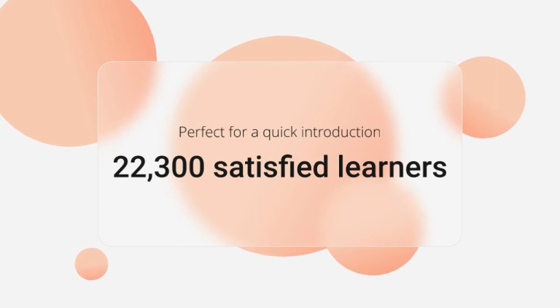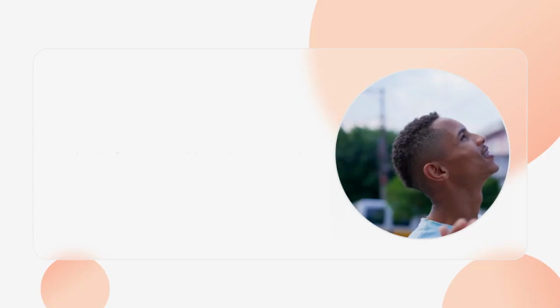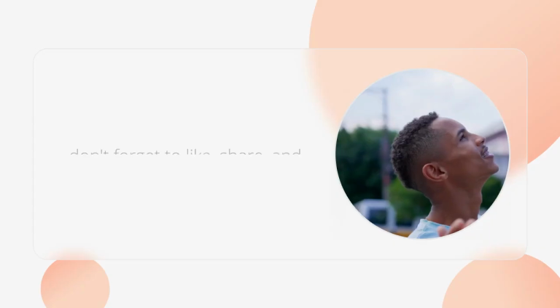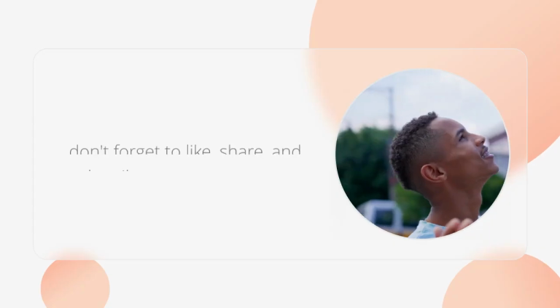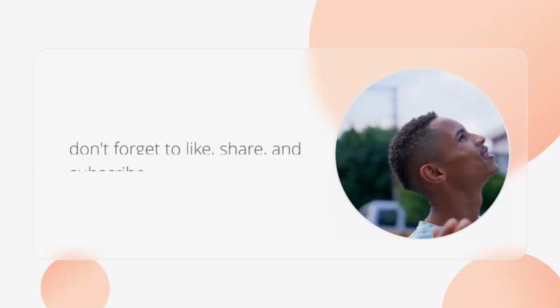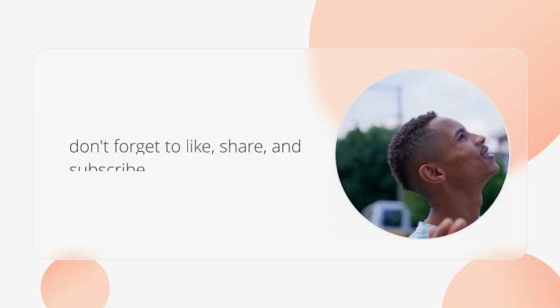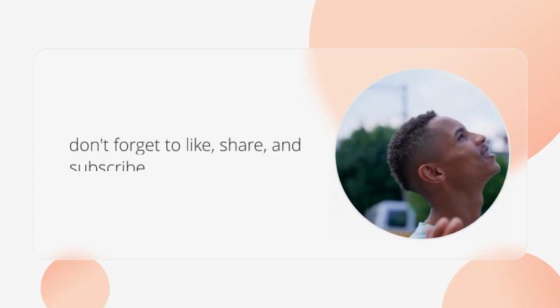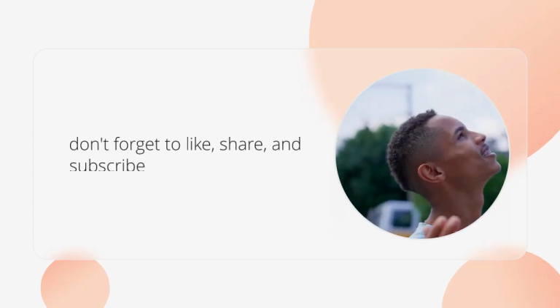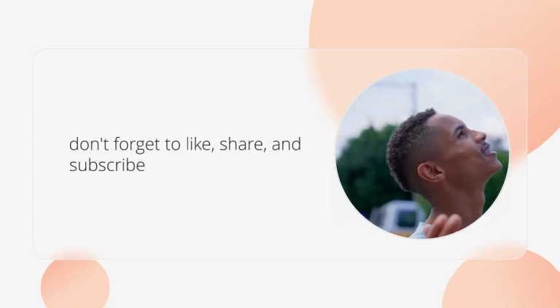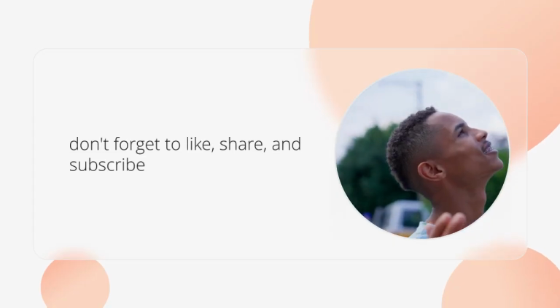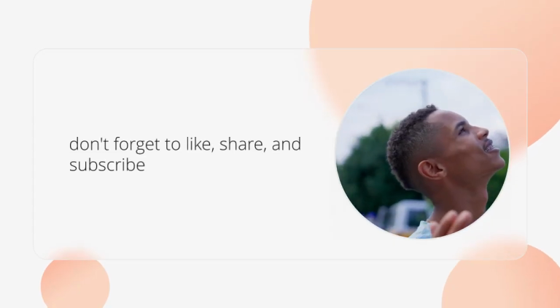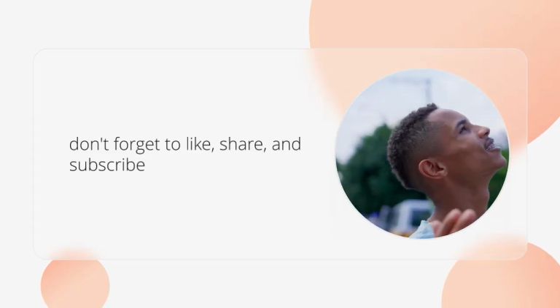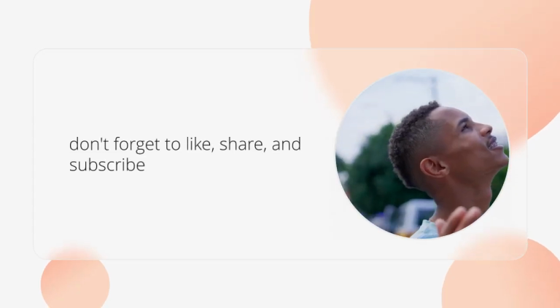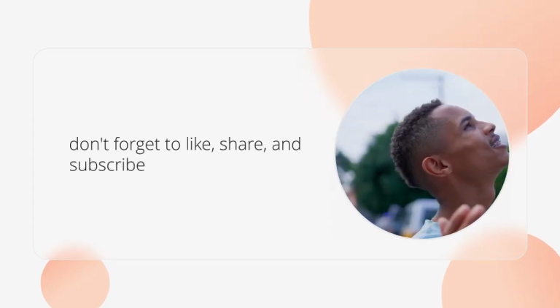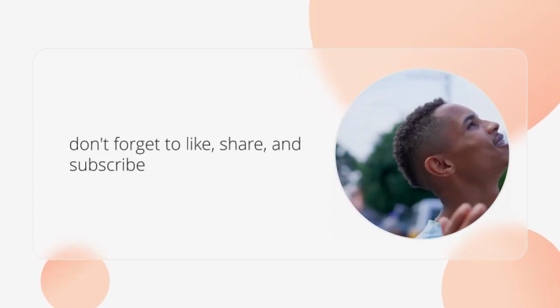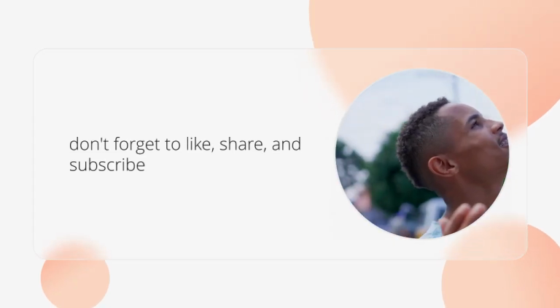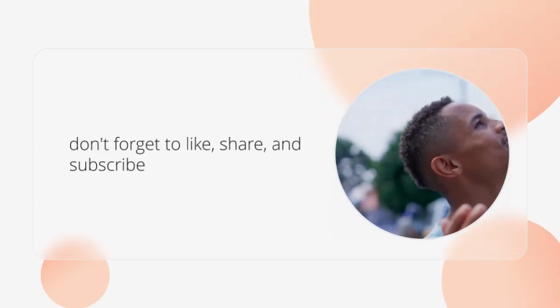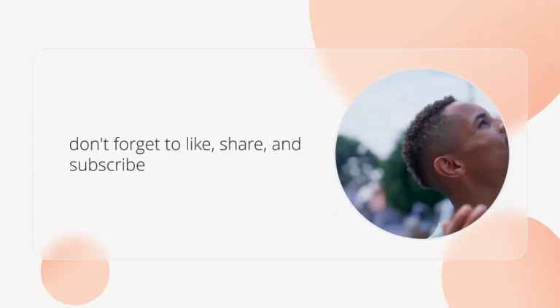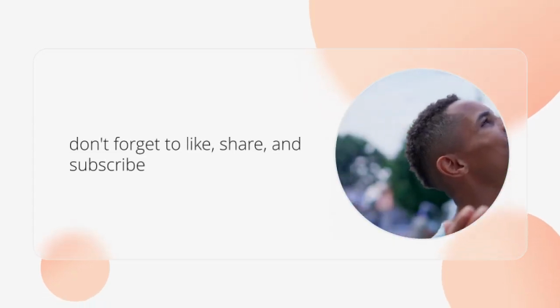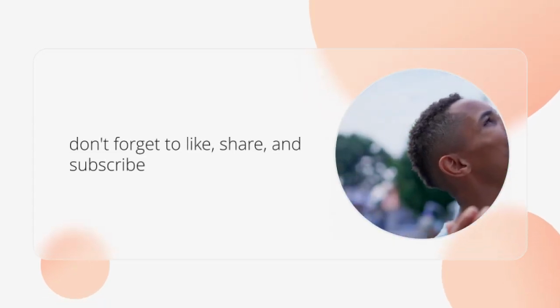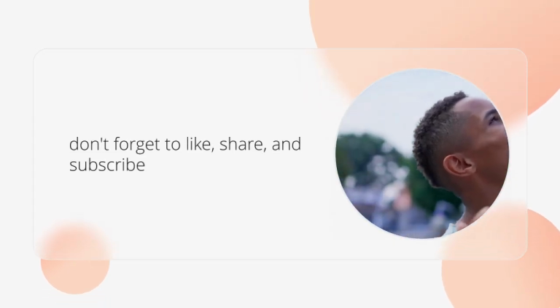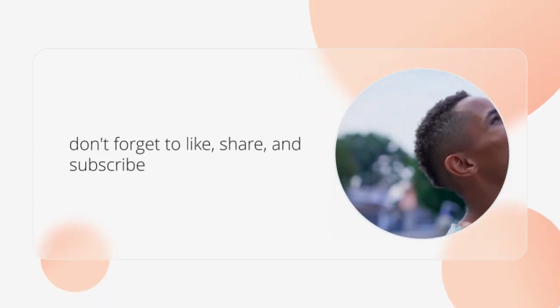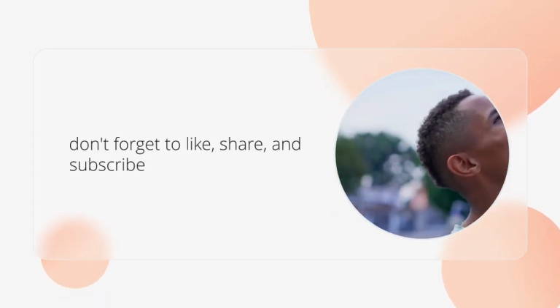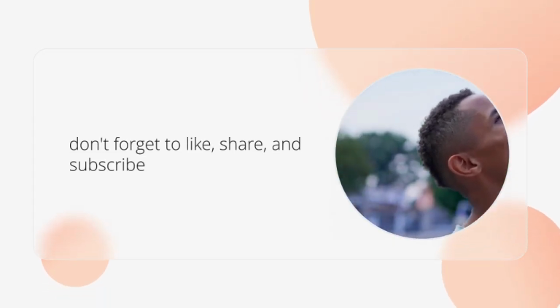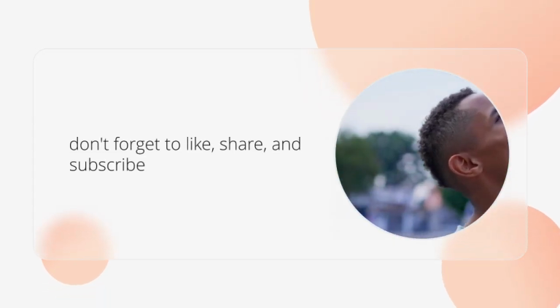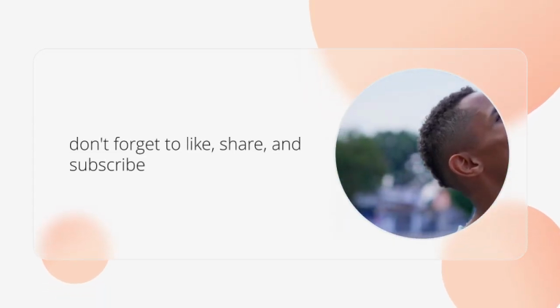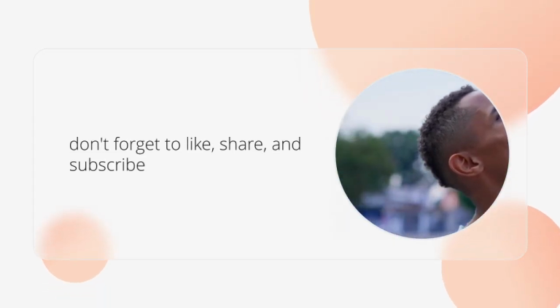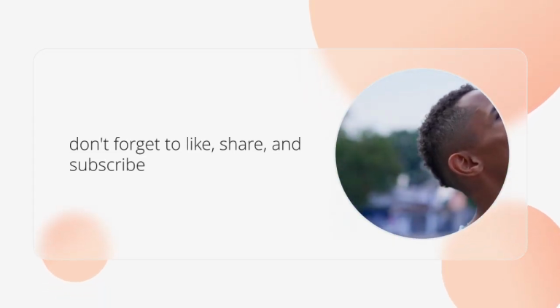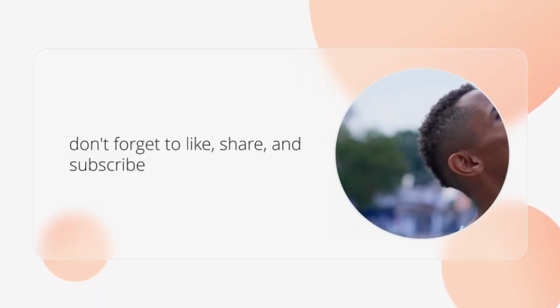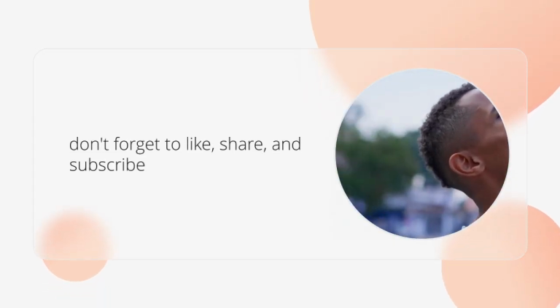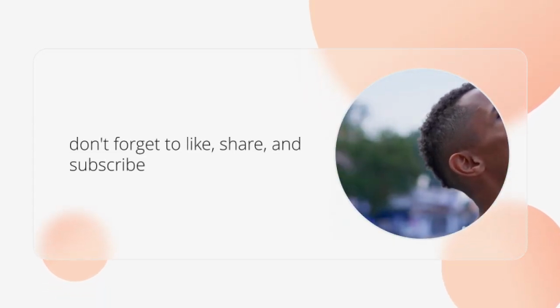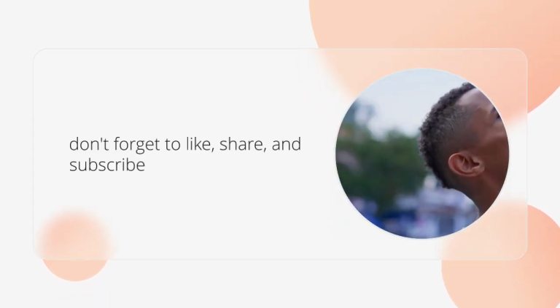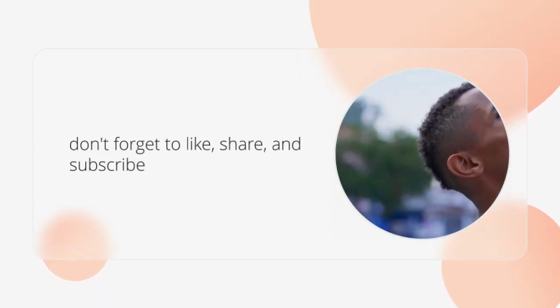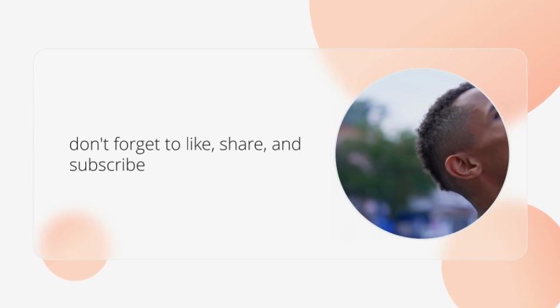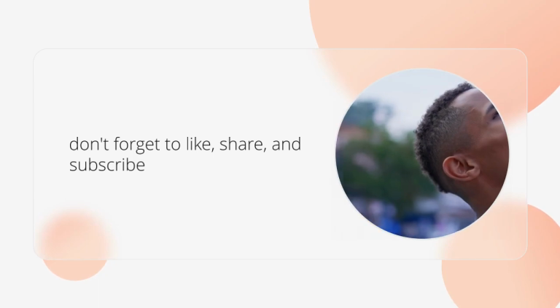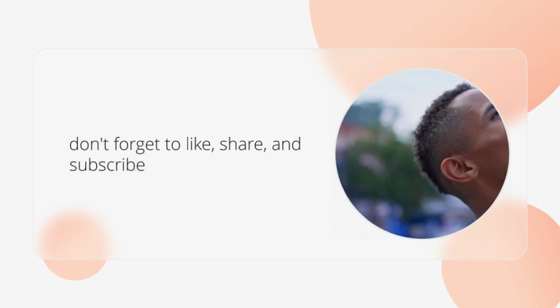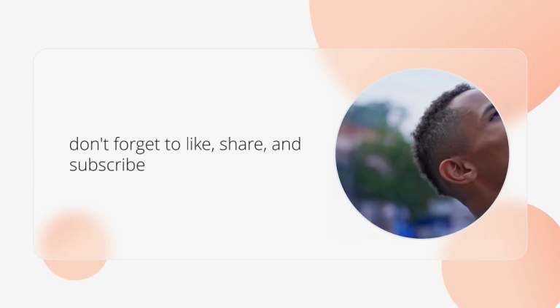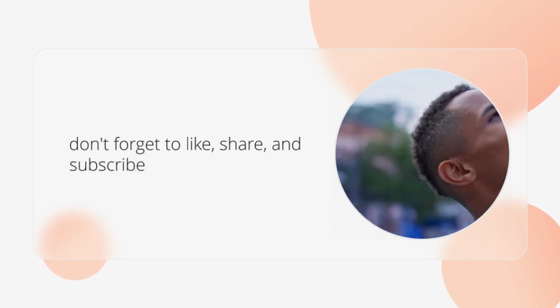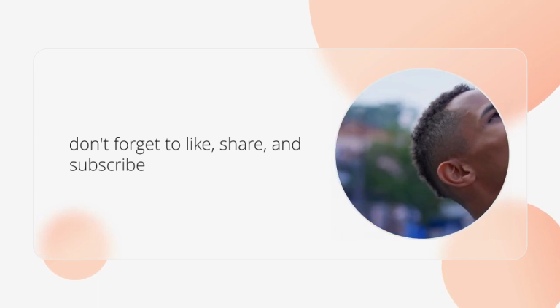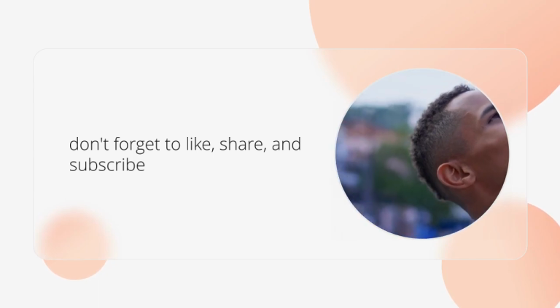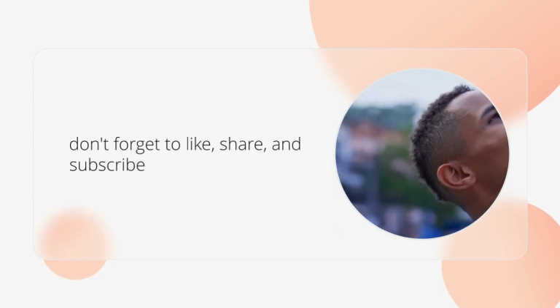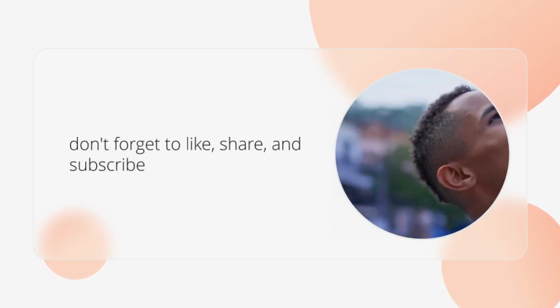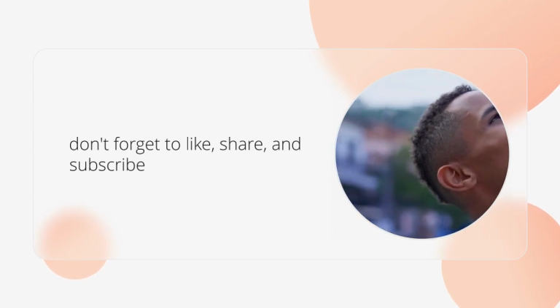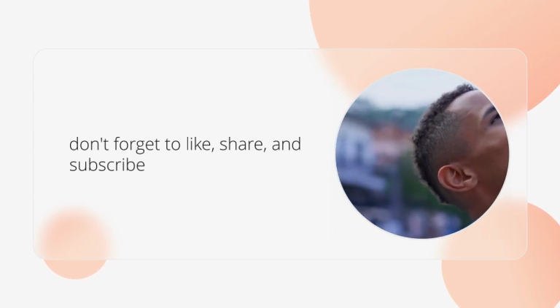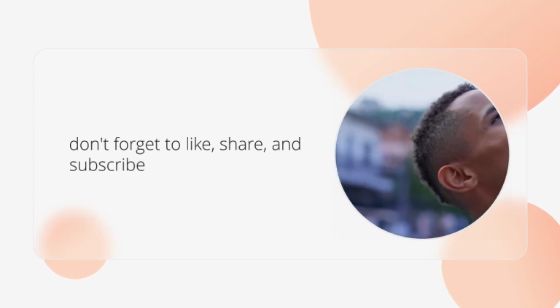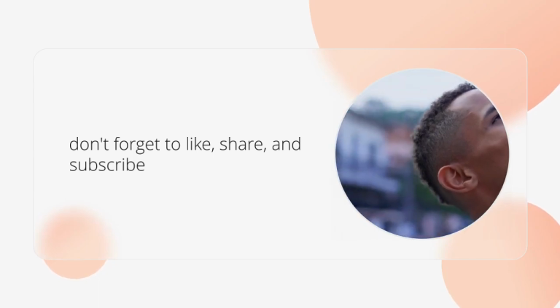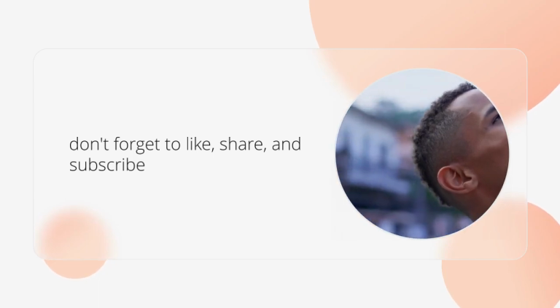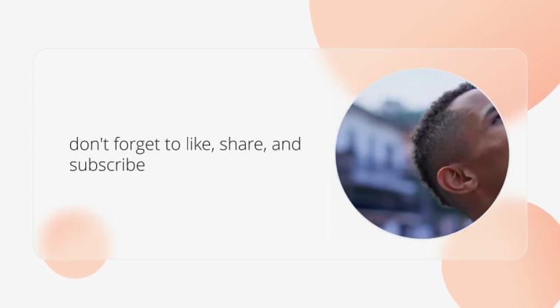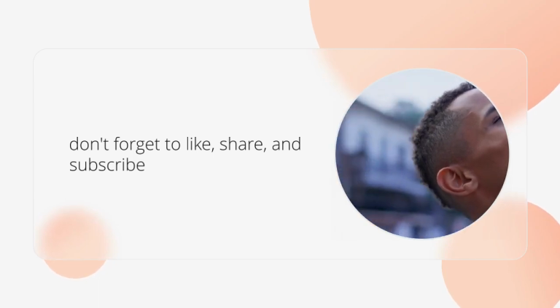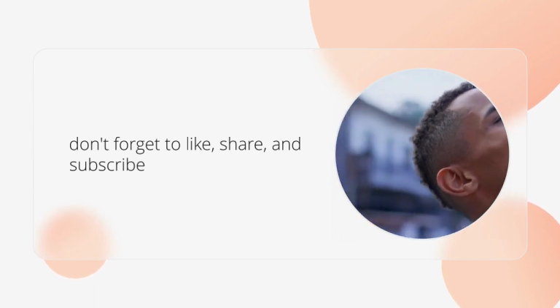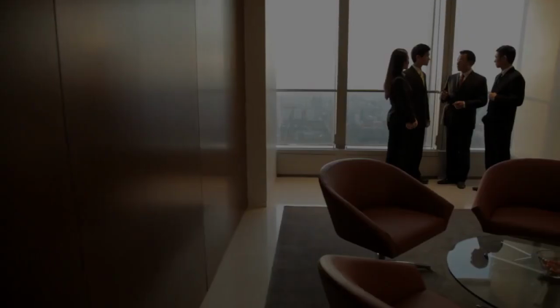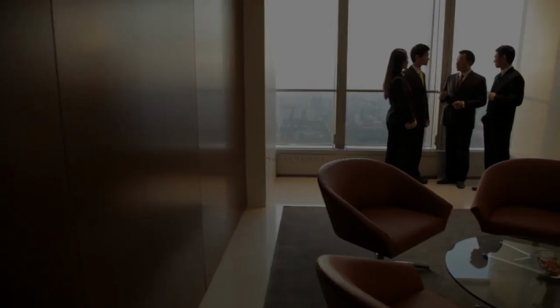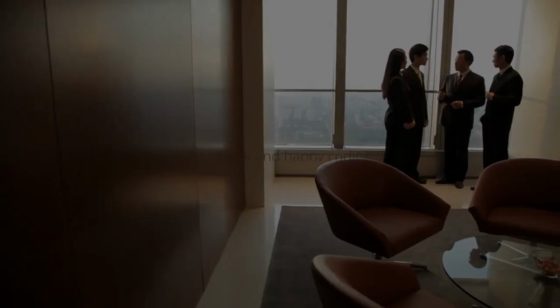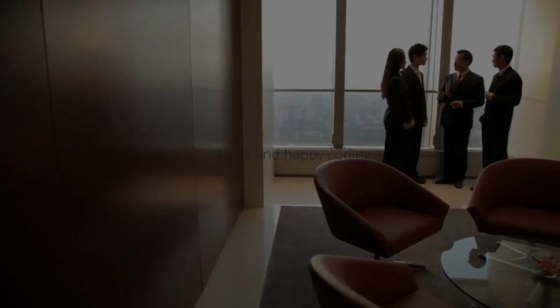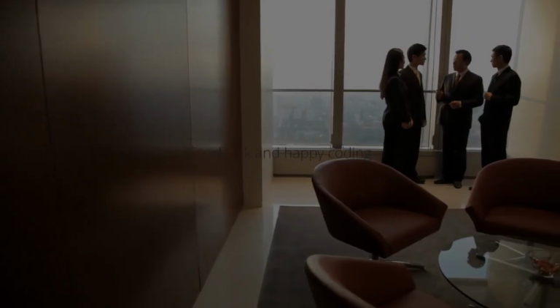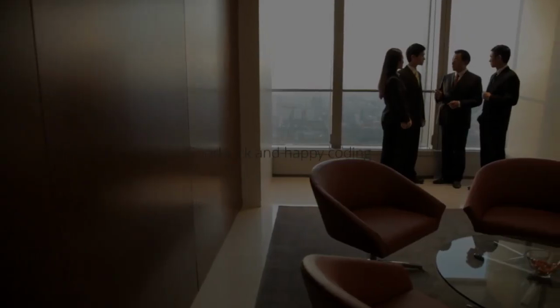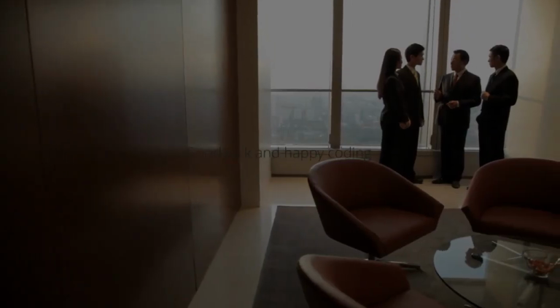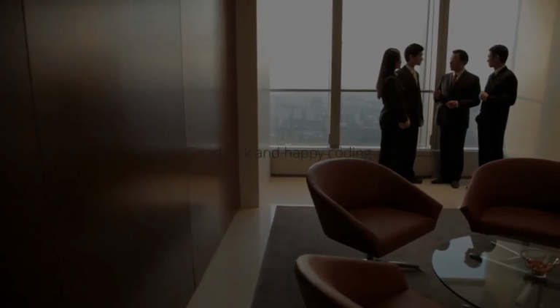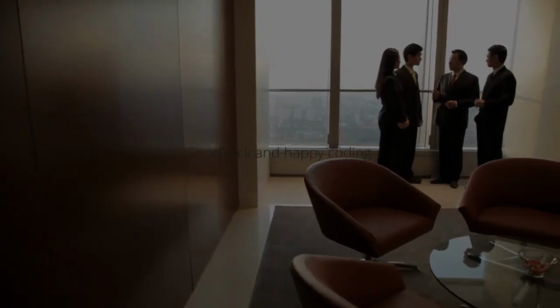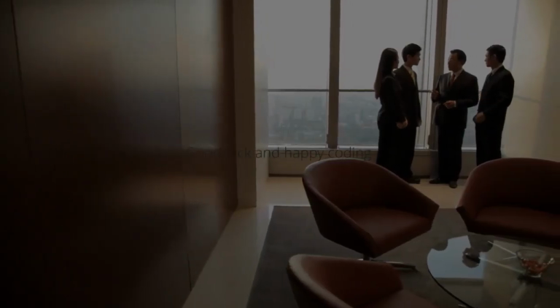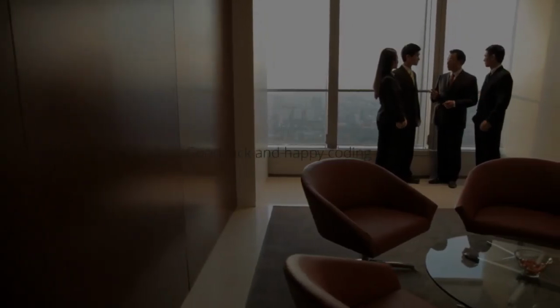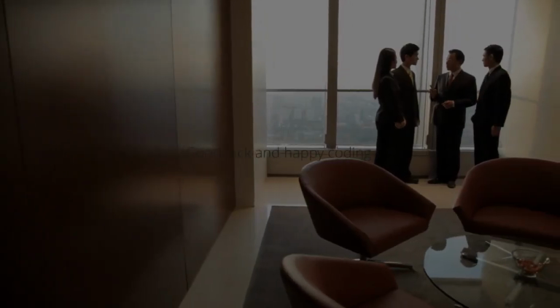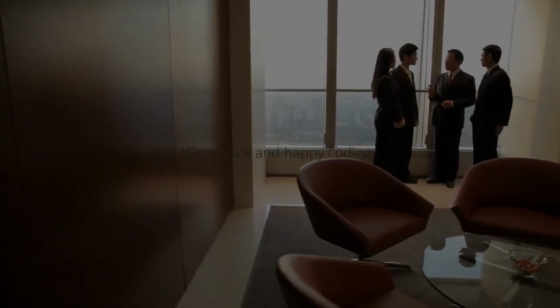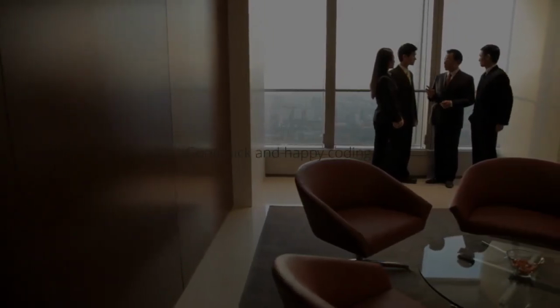If you found this video helpful, don't forget to like, share, and subscribe for more career guidance. Good luck, and happy coding!